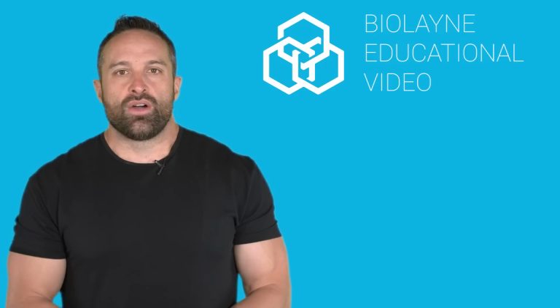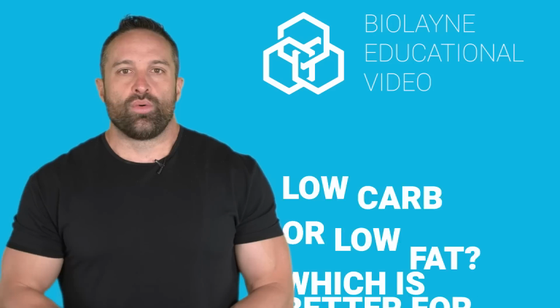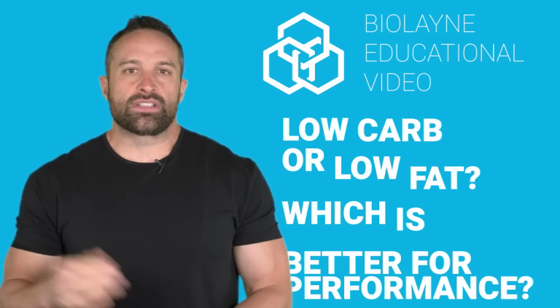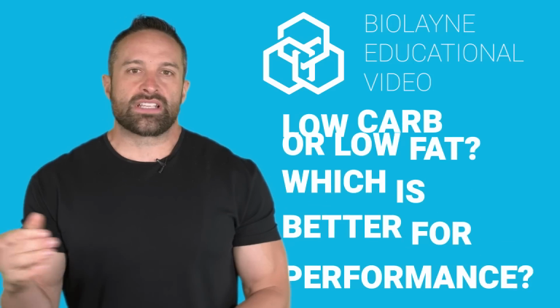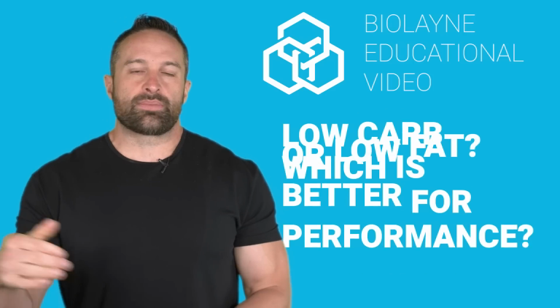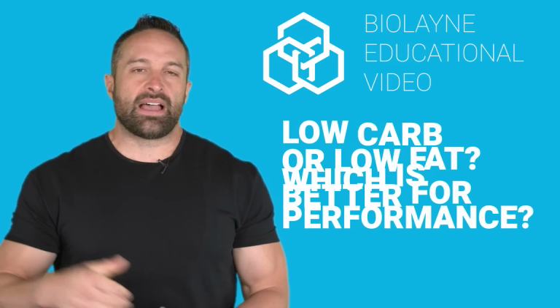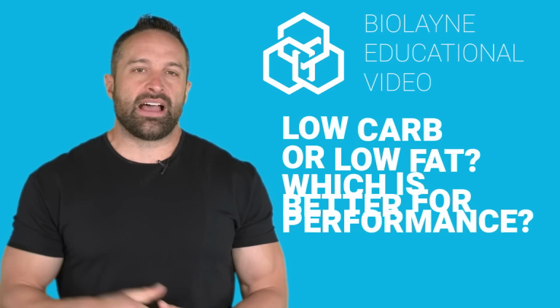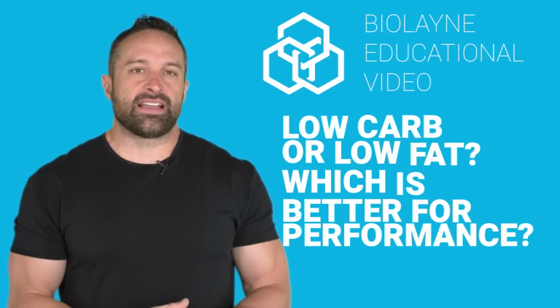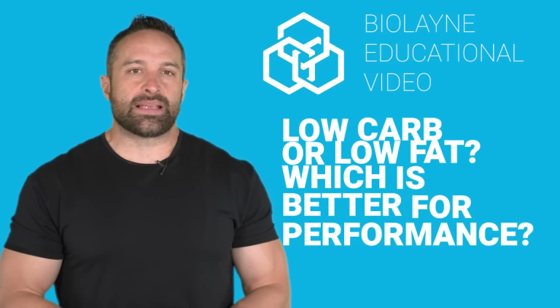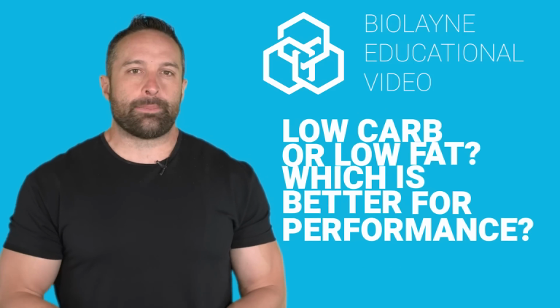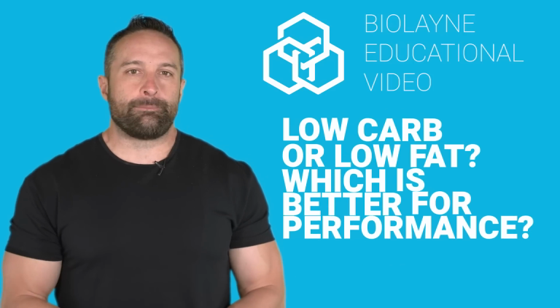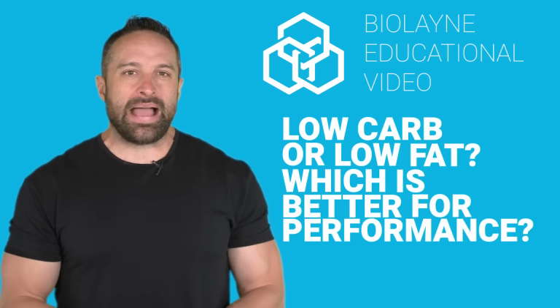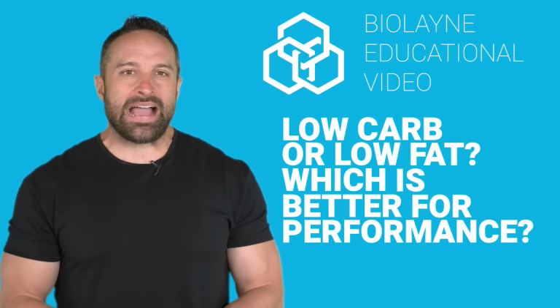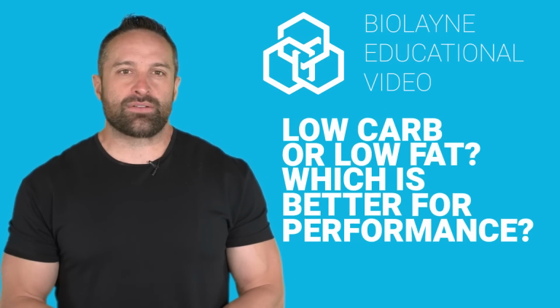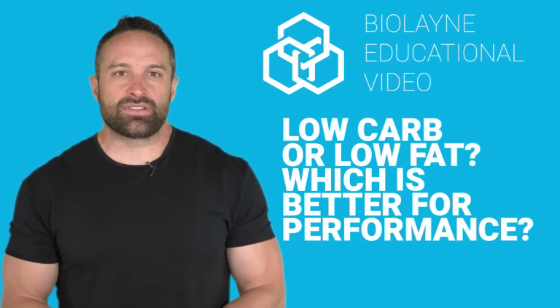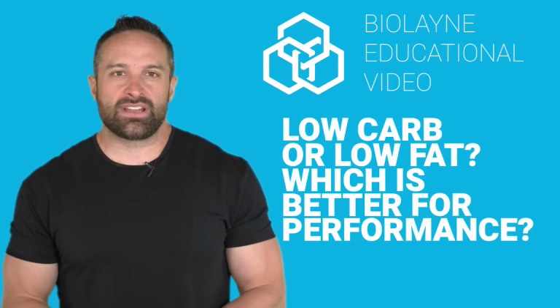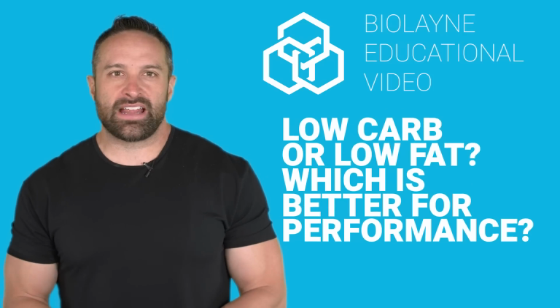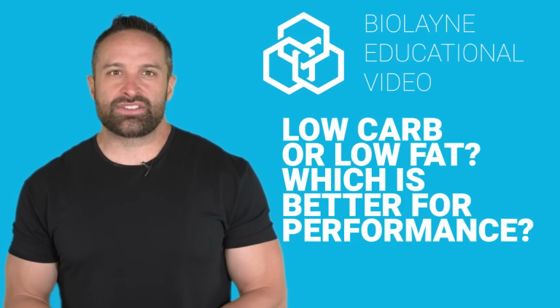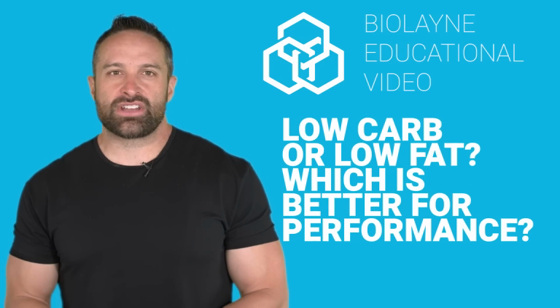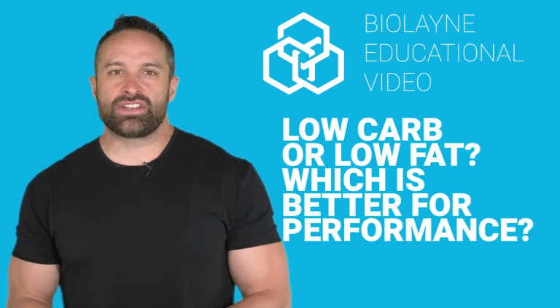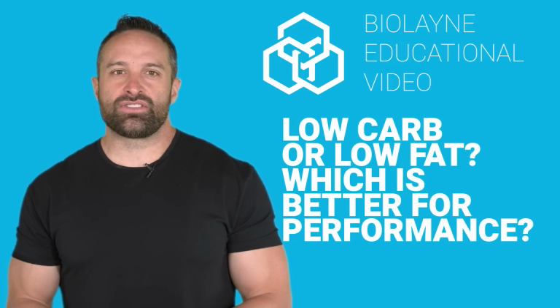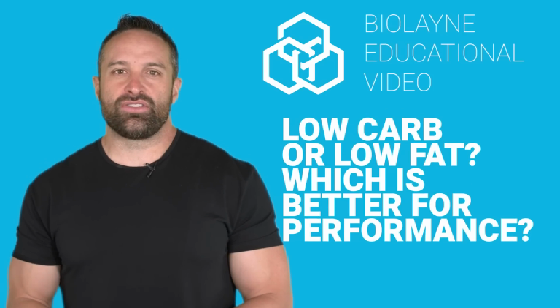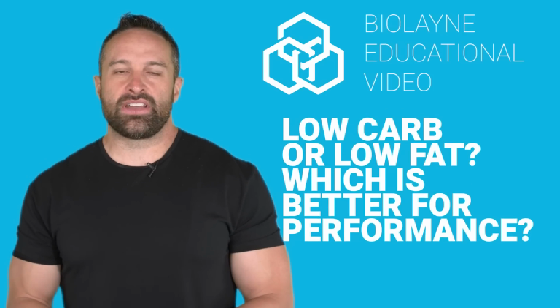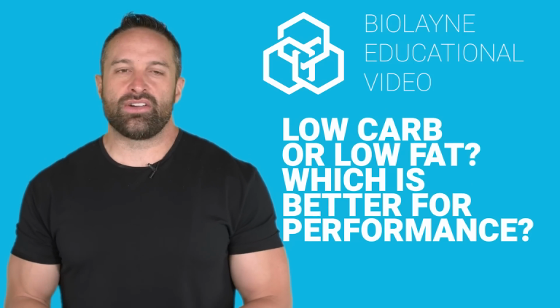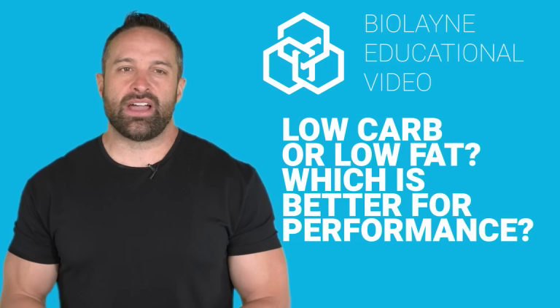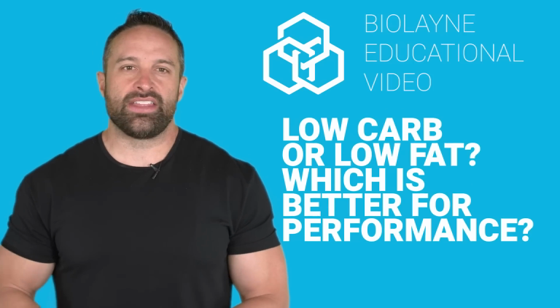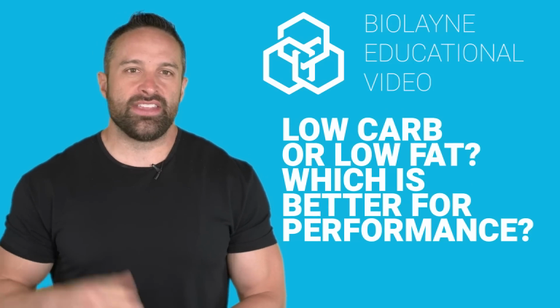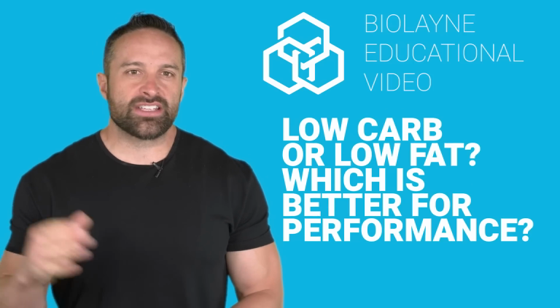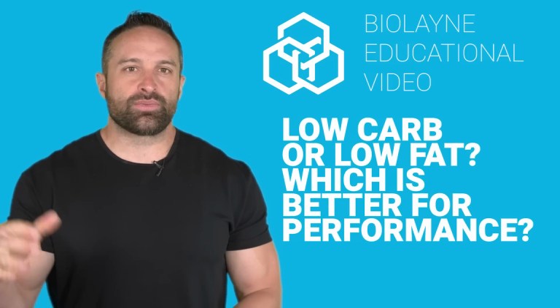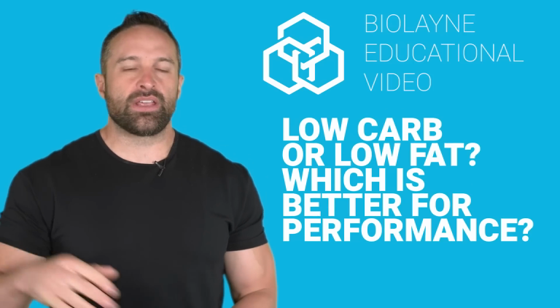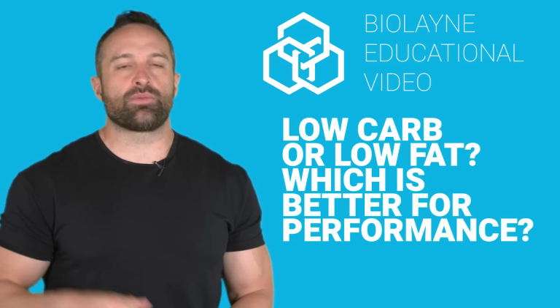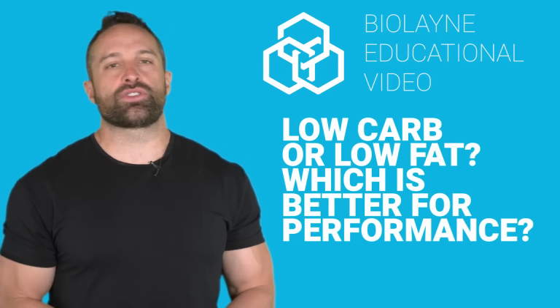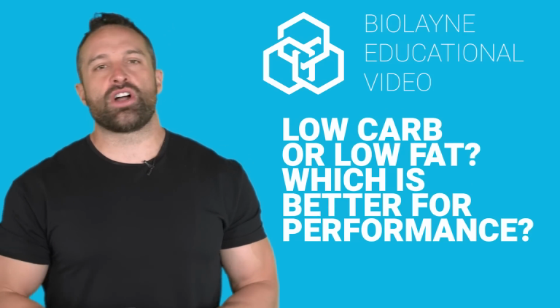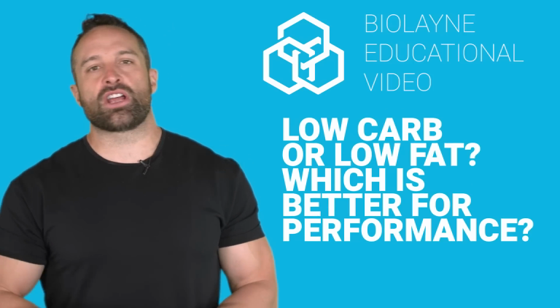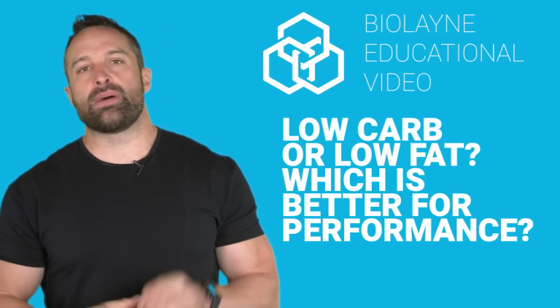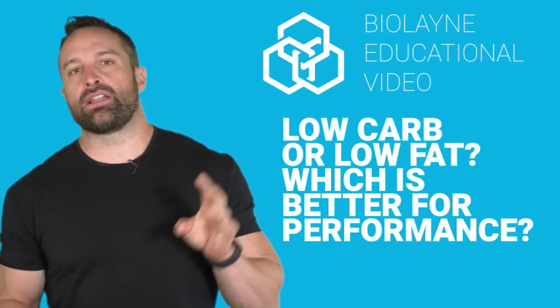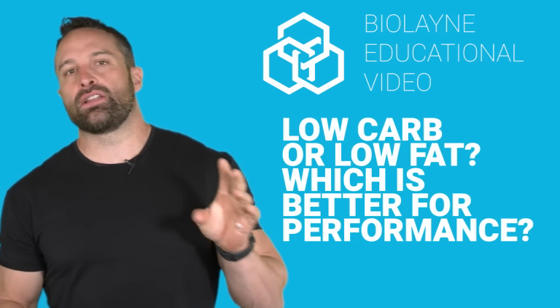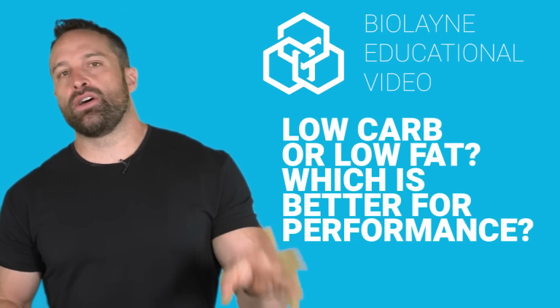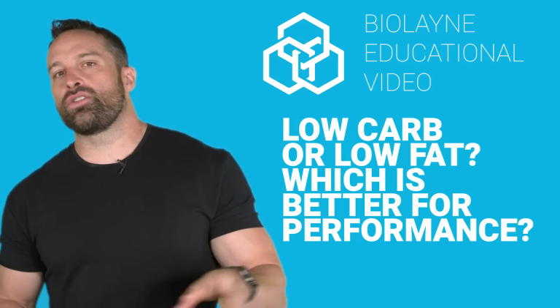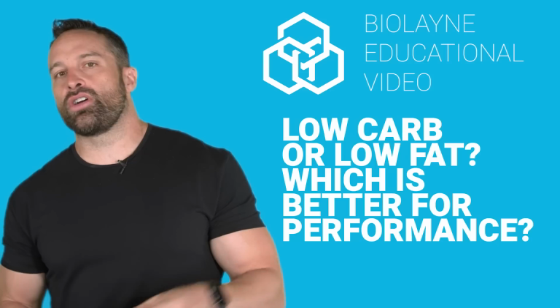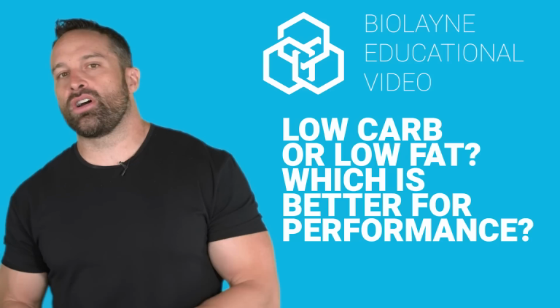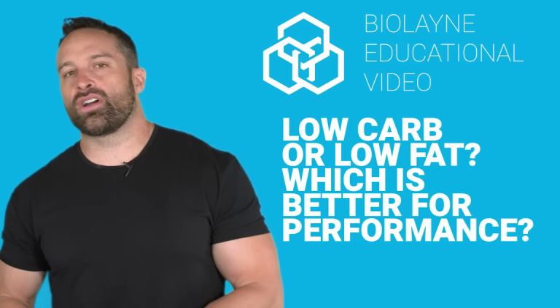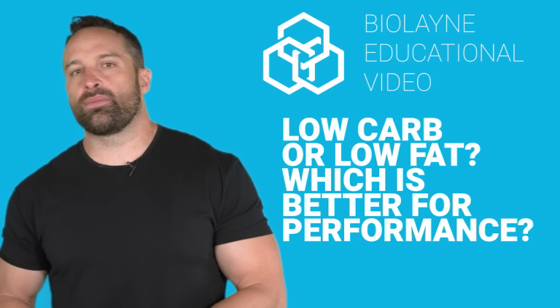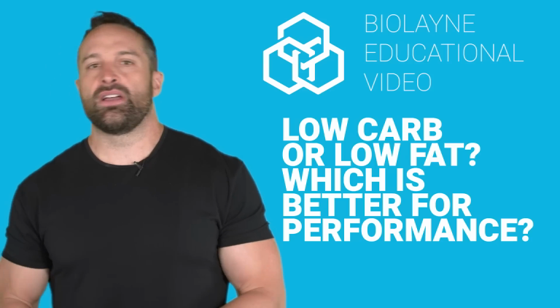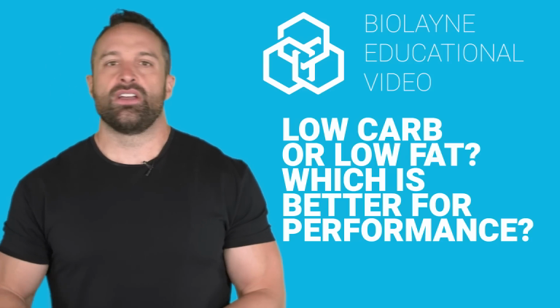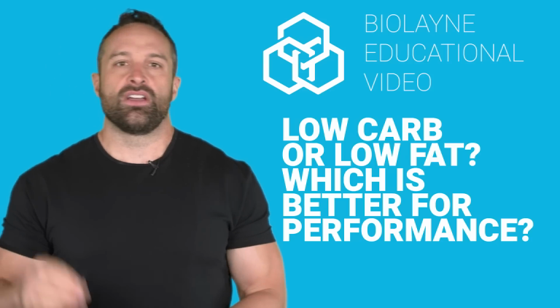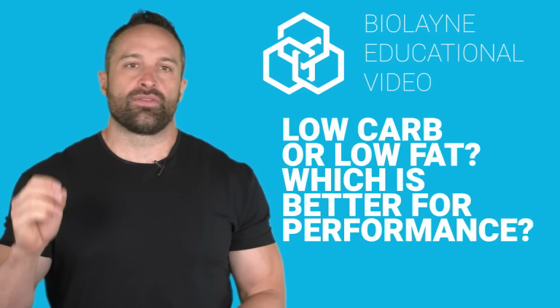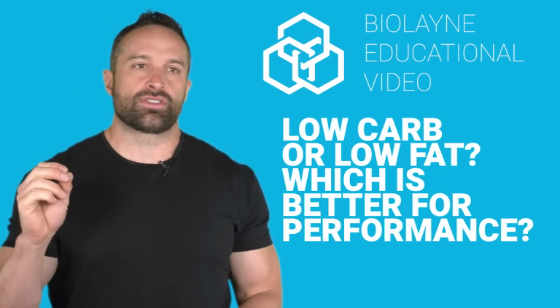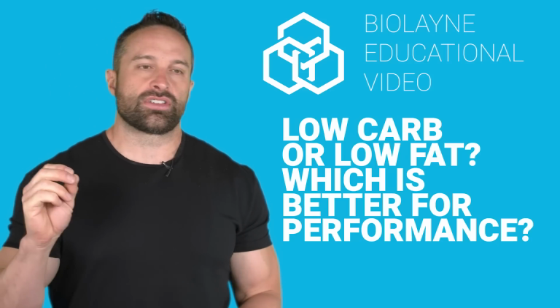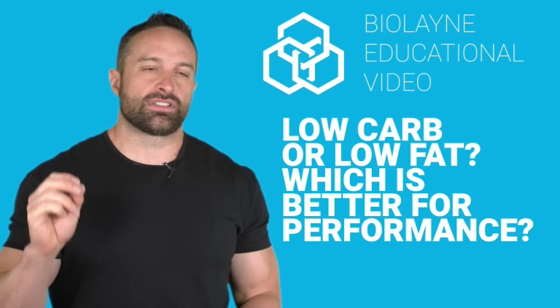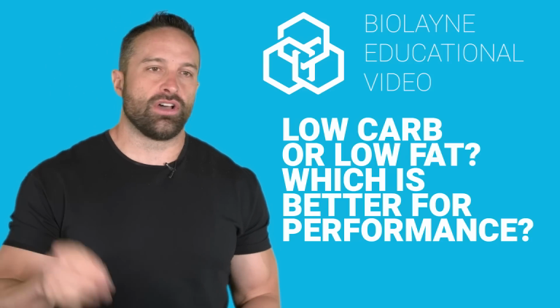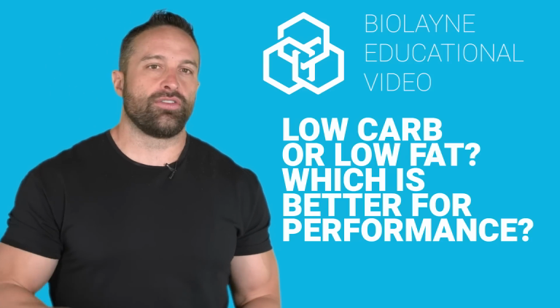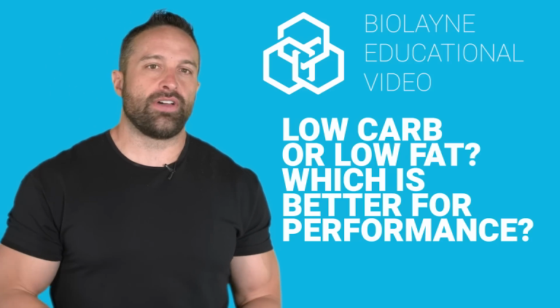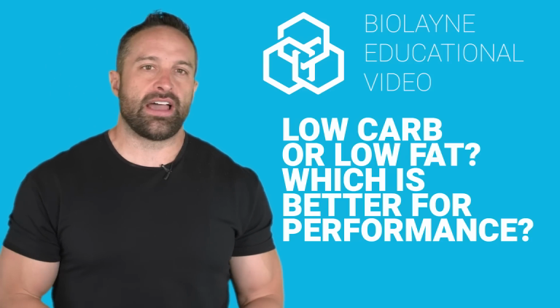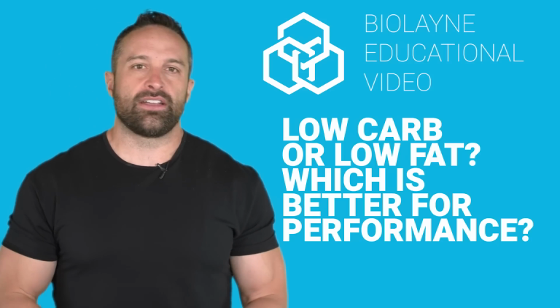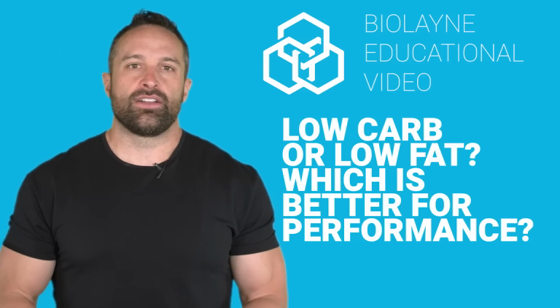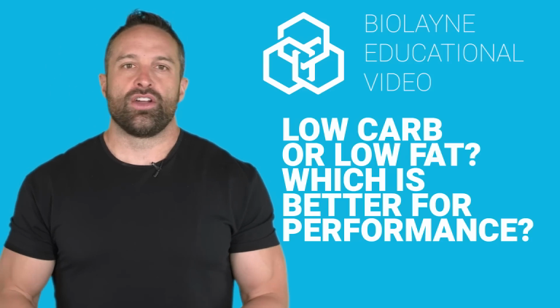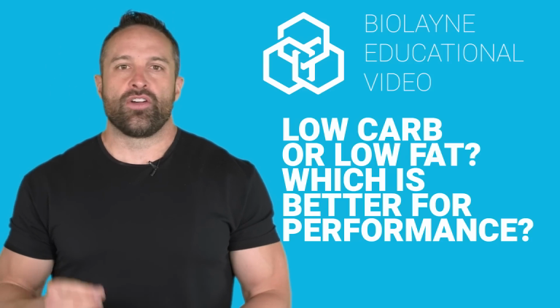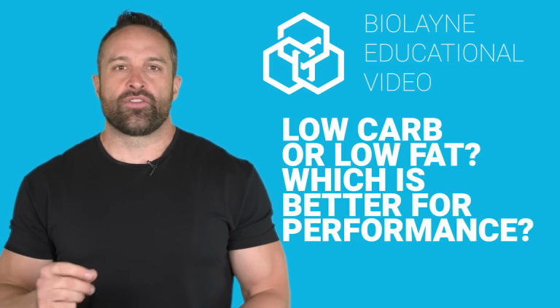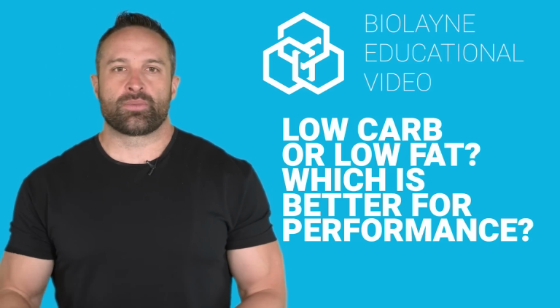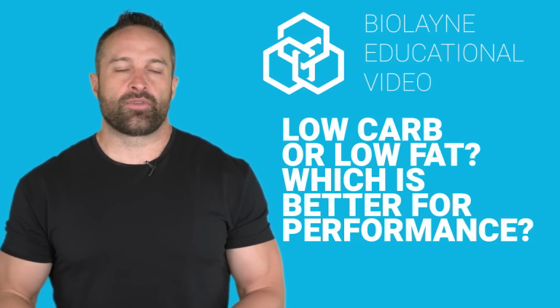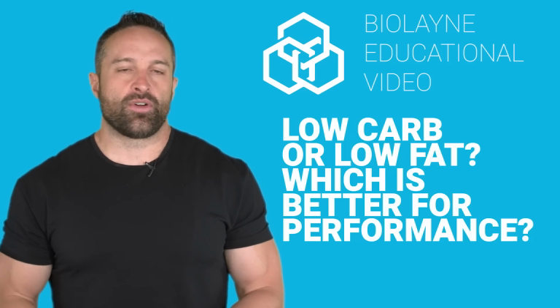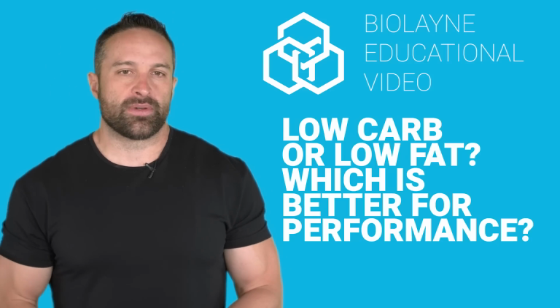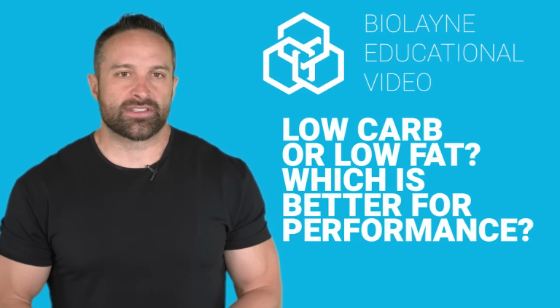What's up guys? Back with another educational video and this week we're talking about low carb versus low fat for performance.